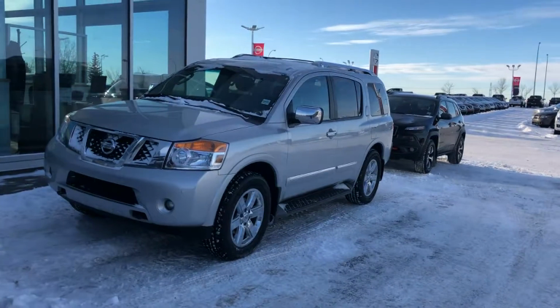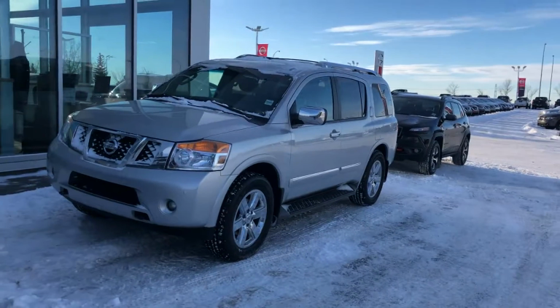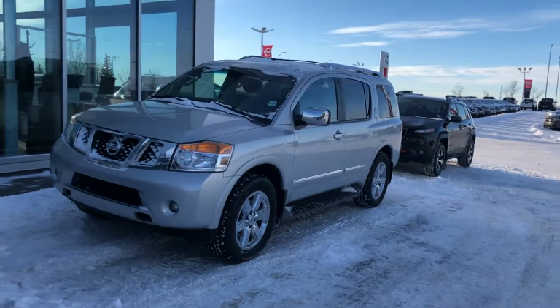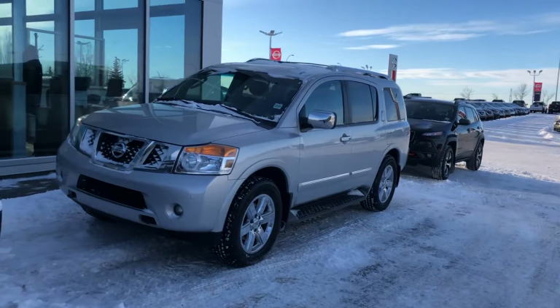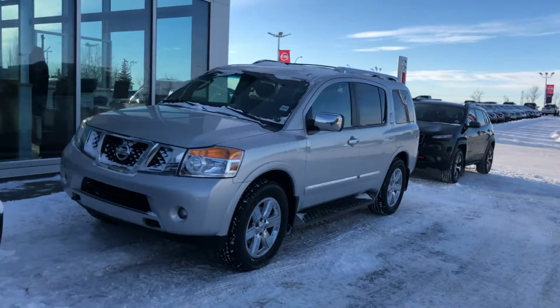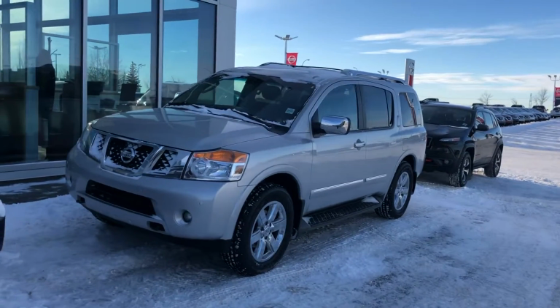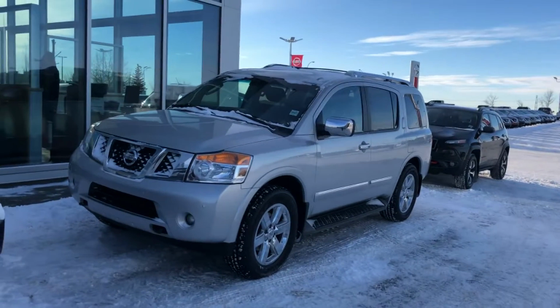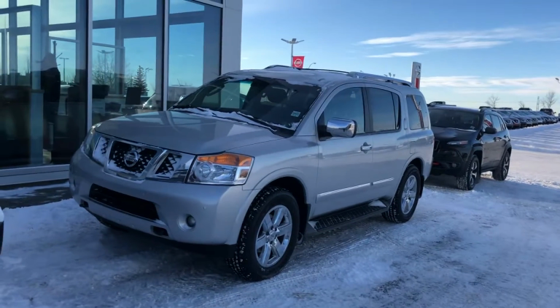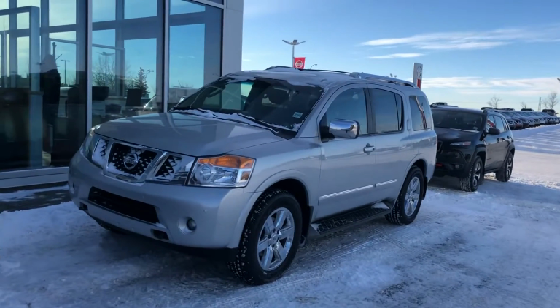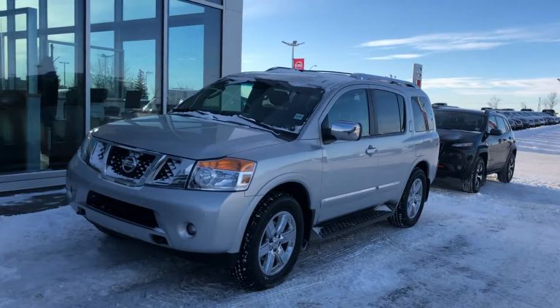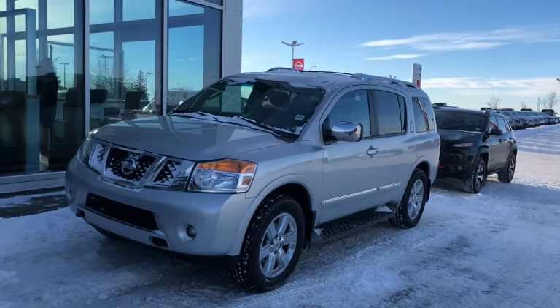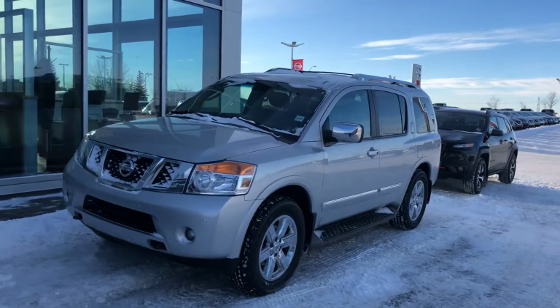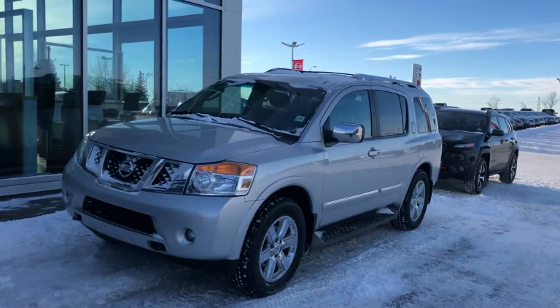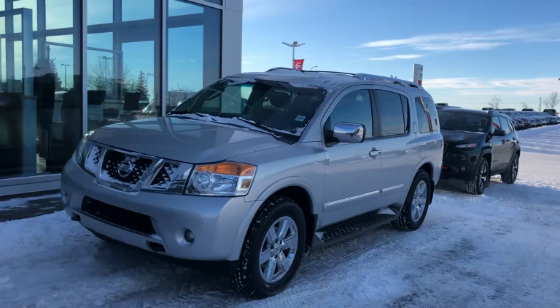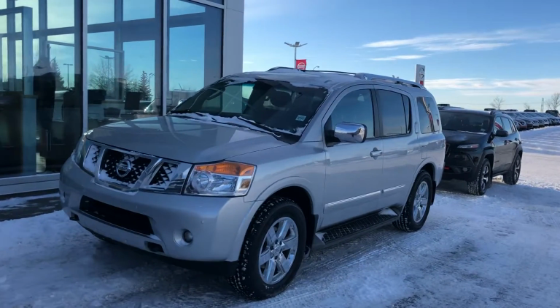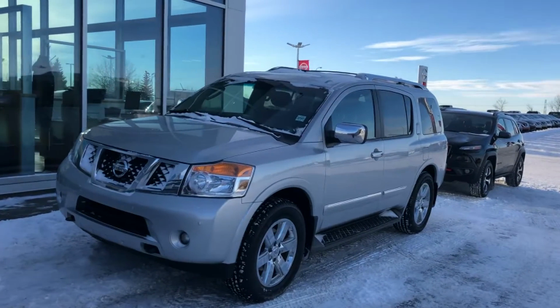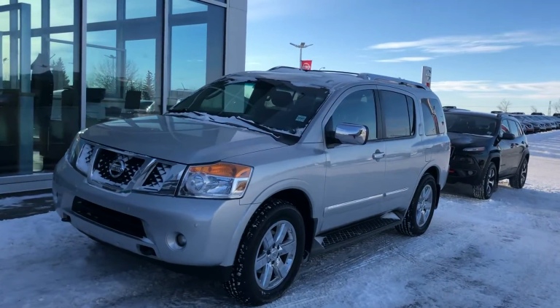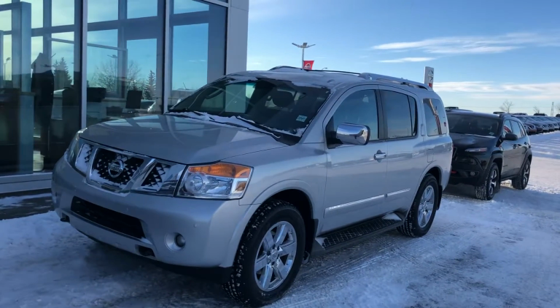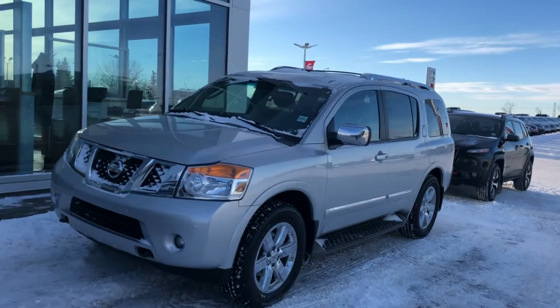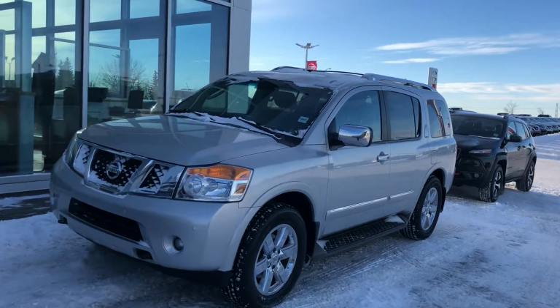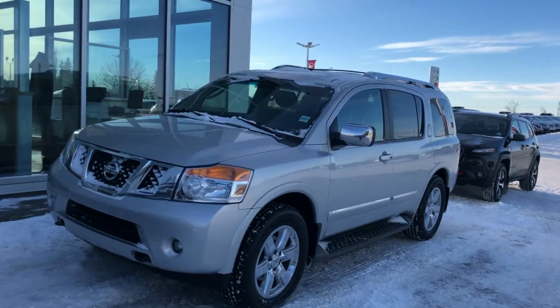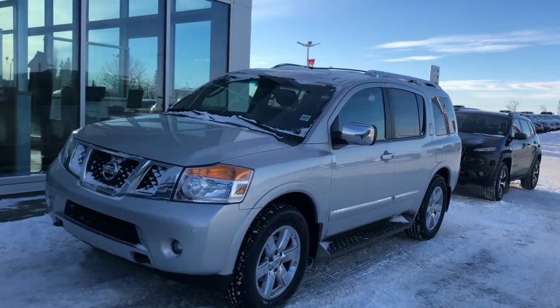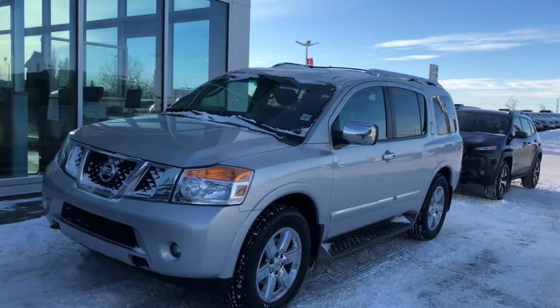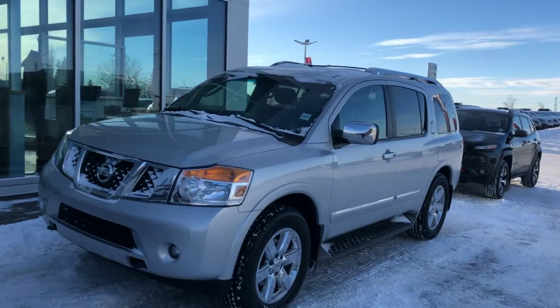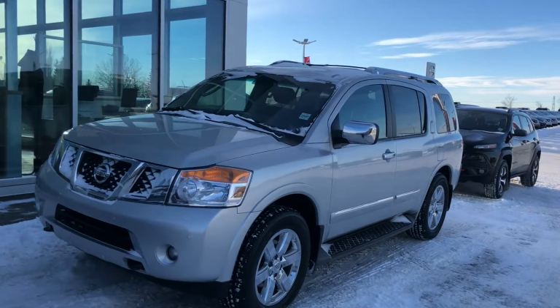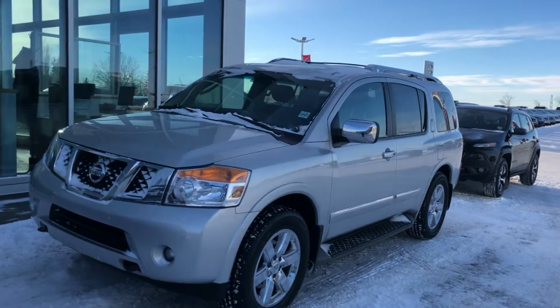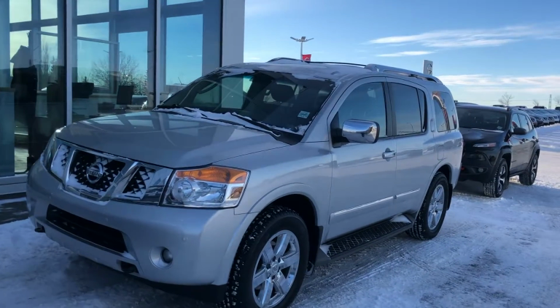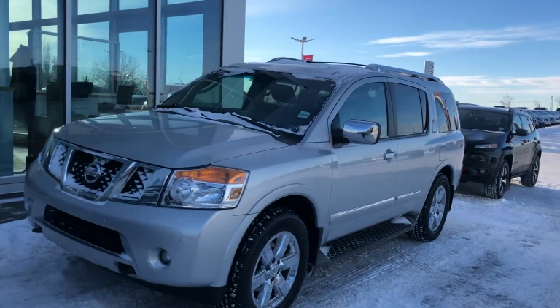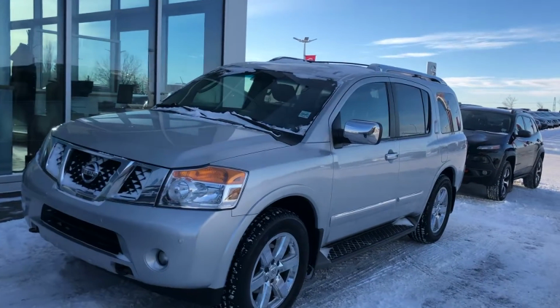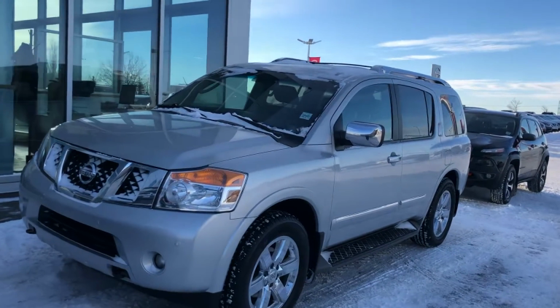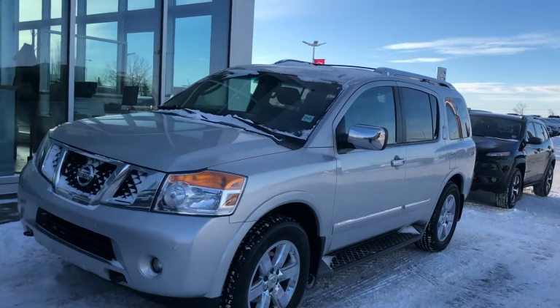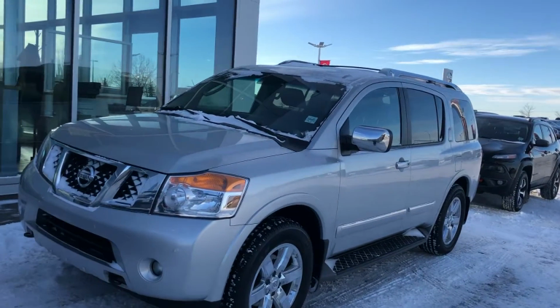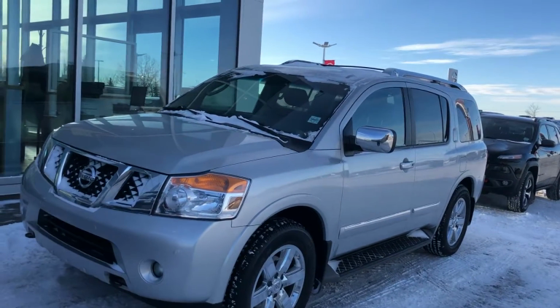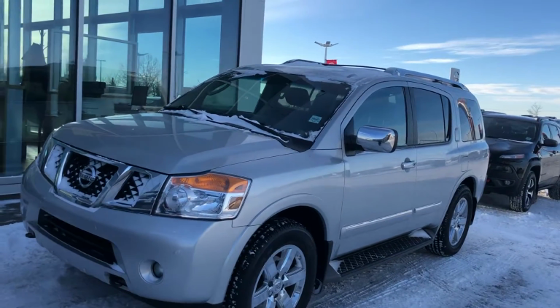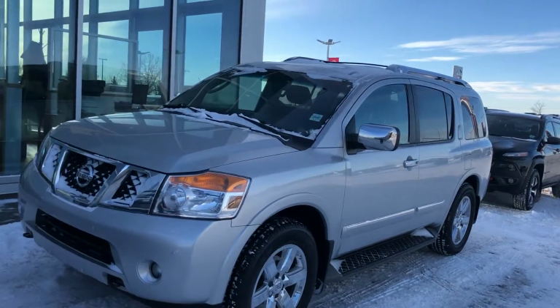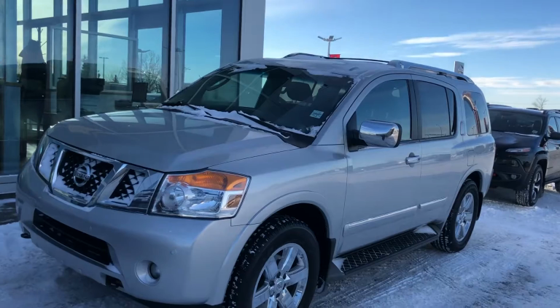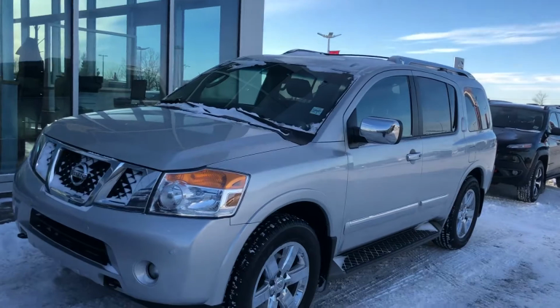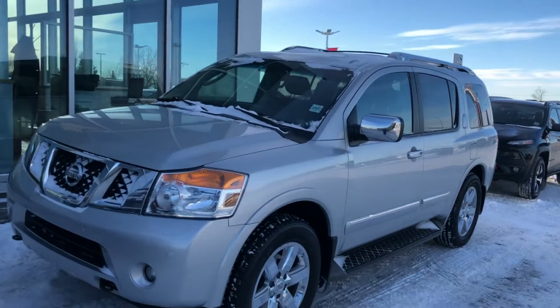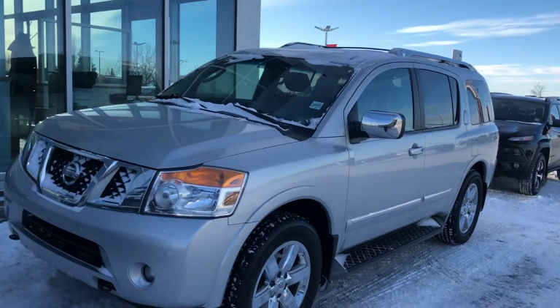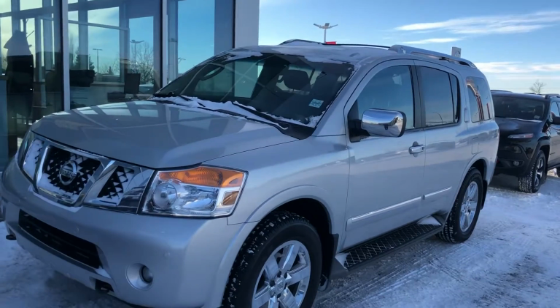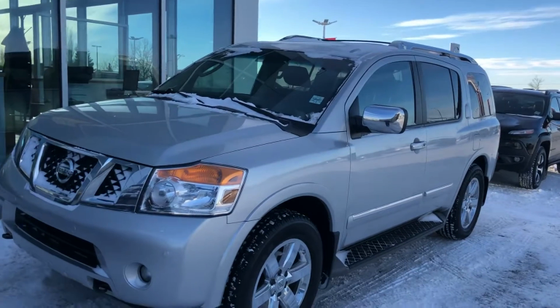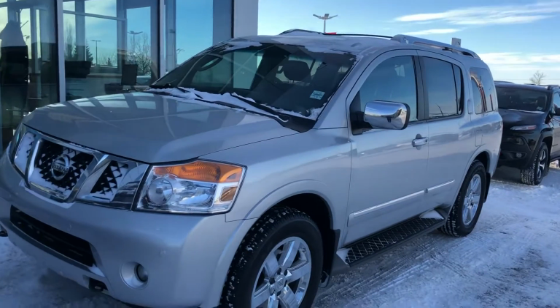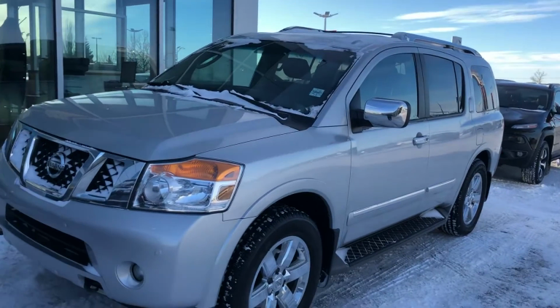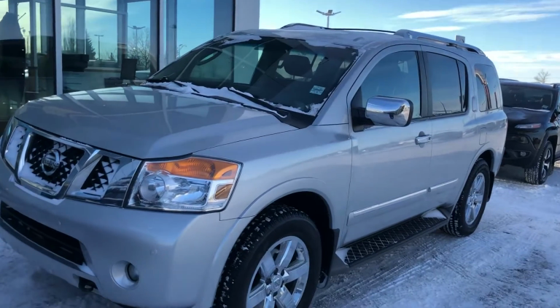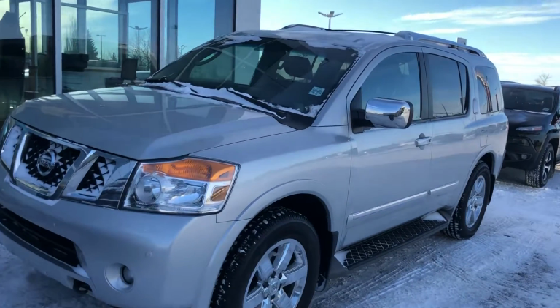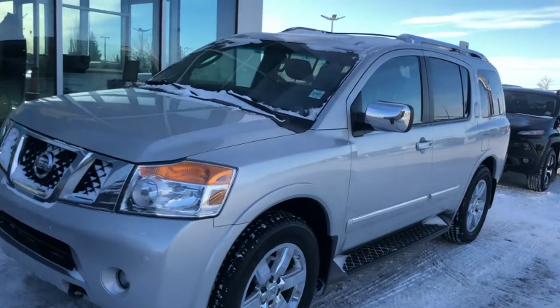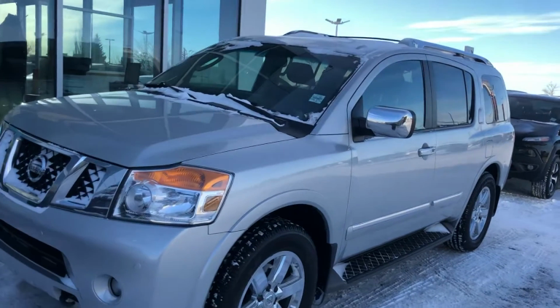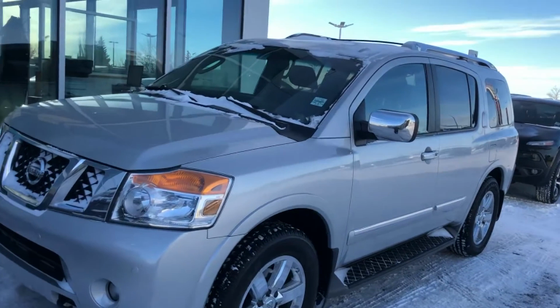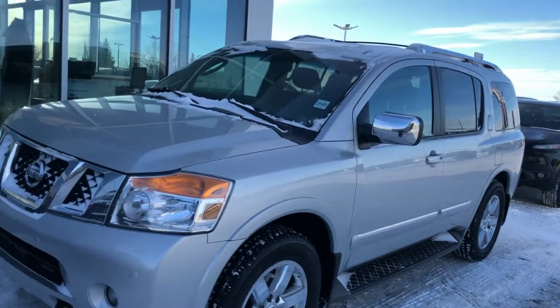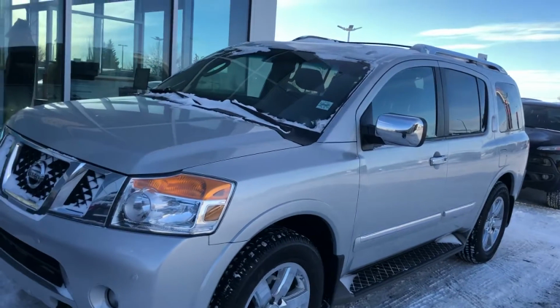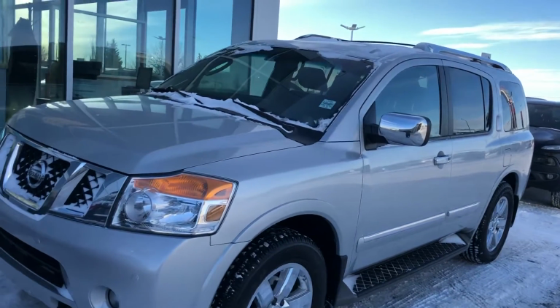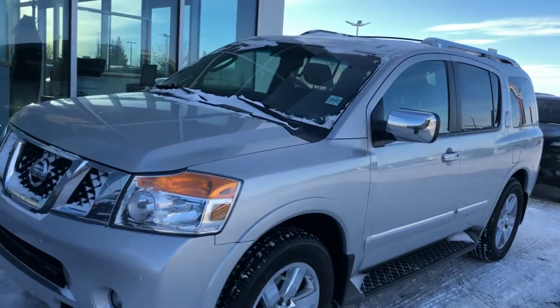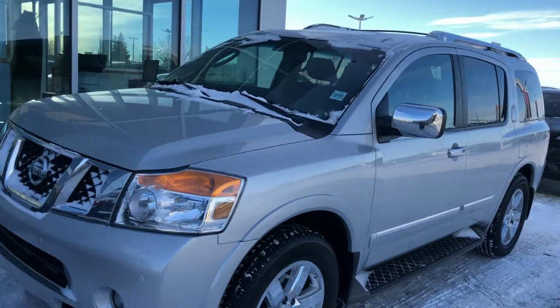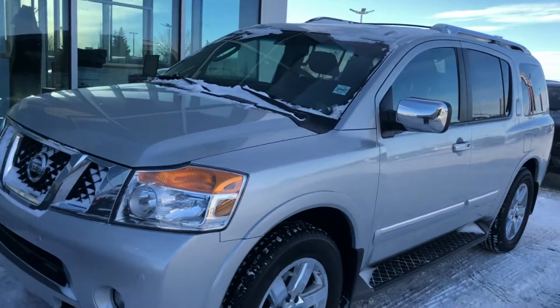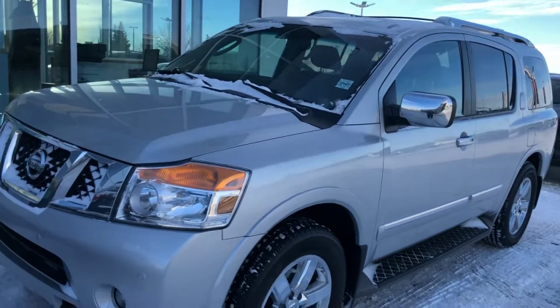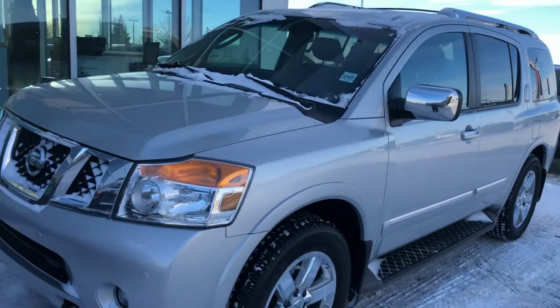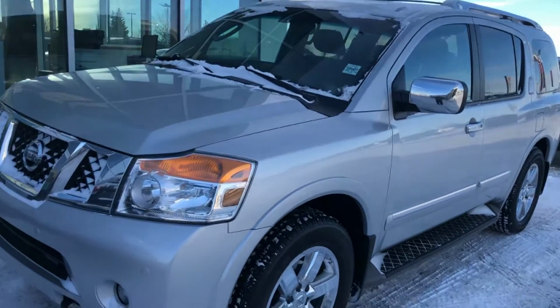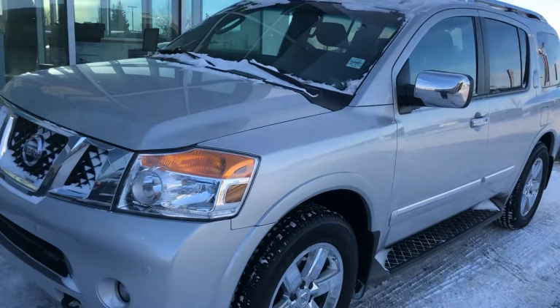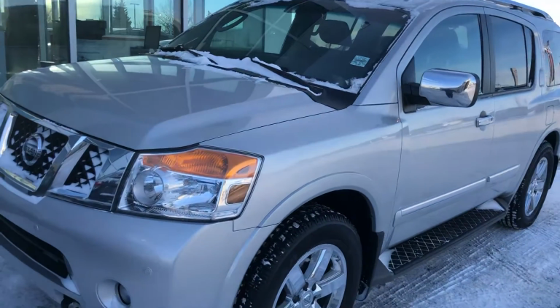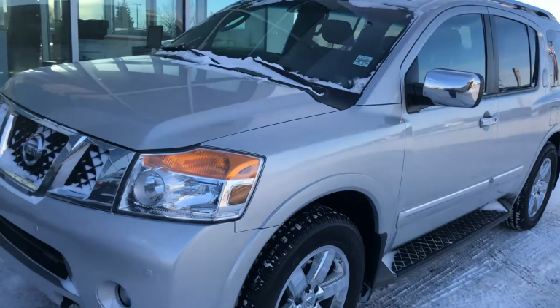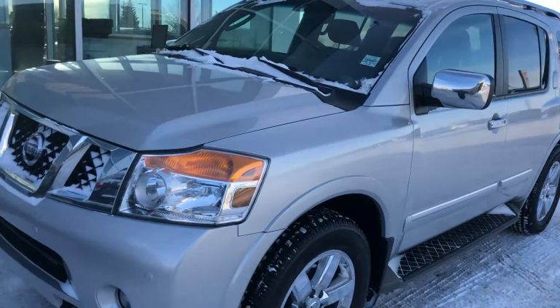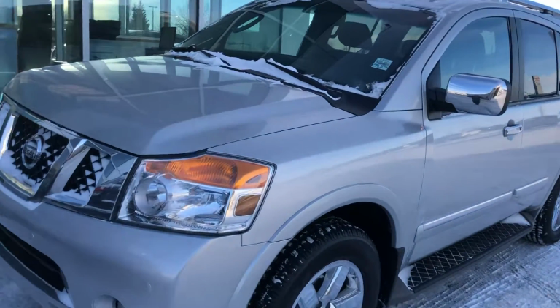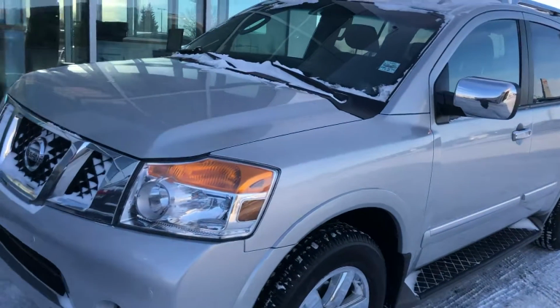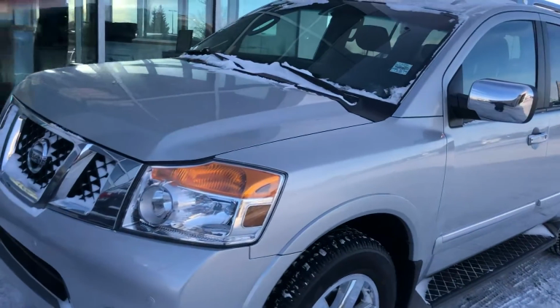Good afternoon, Justin here from Shuri Nissan, just sending you a quick video on the 2011 Armada you emailed in about.